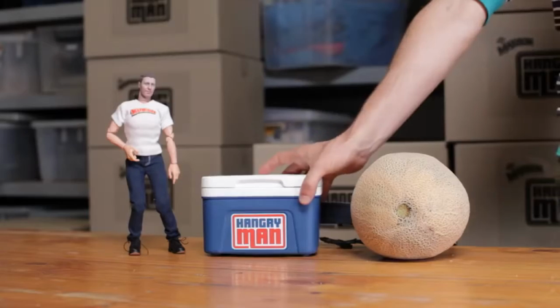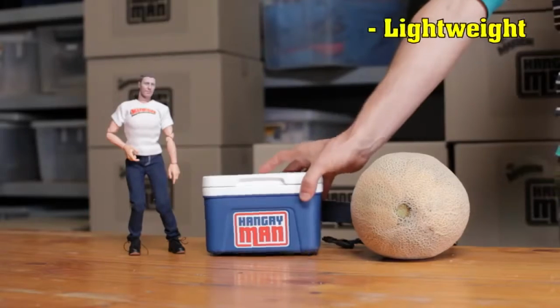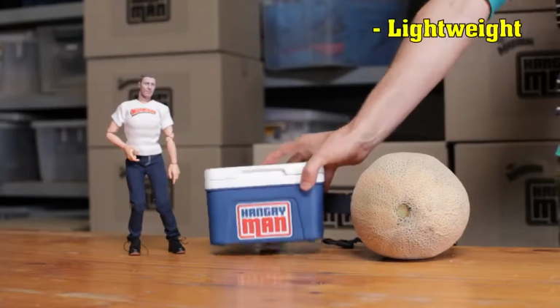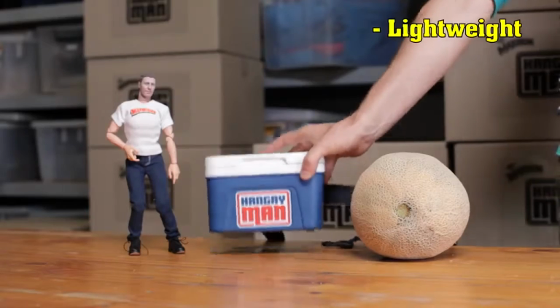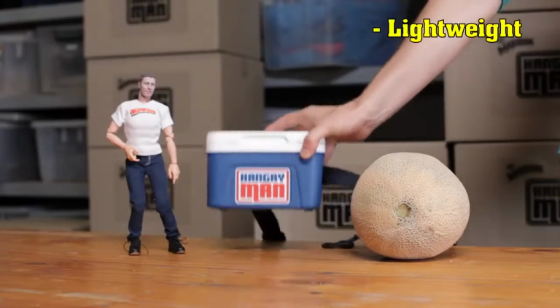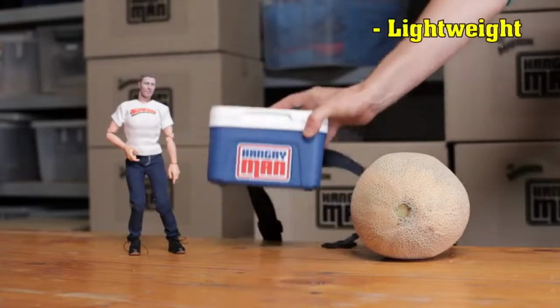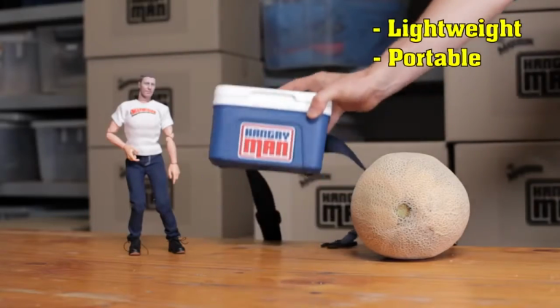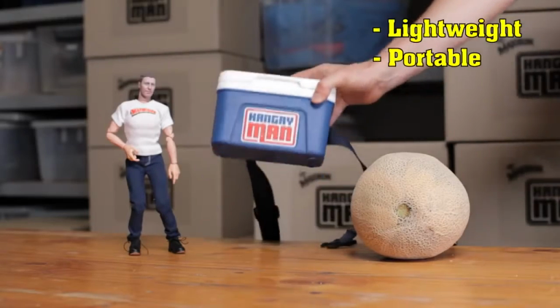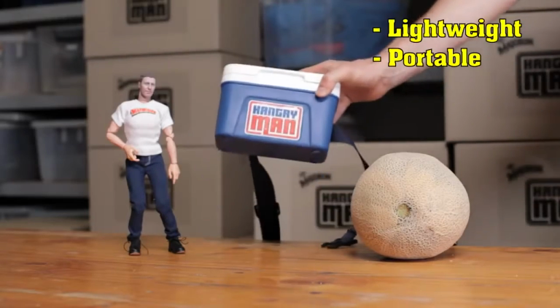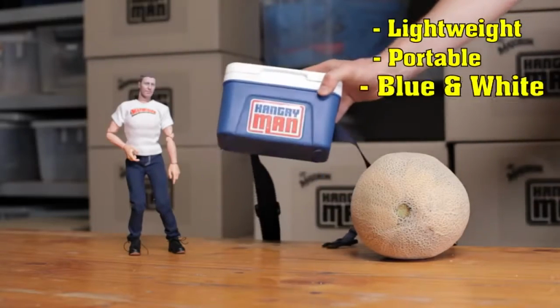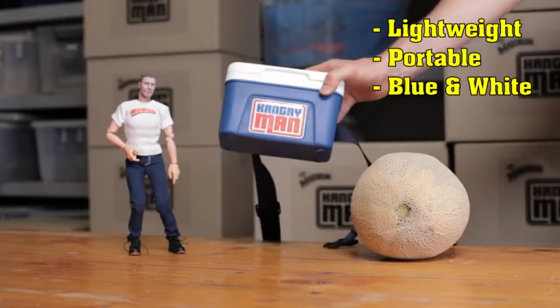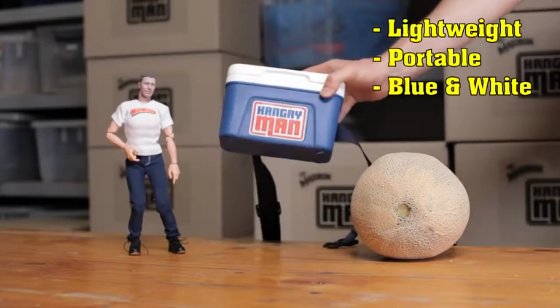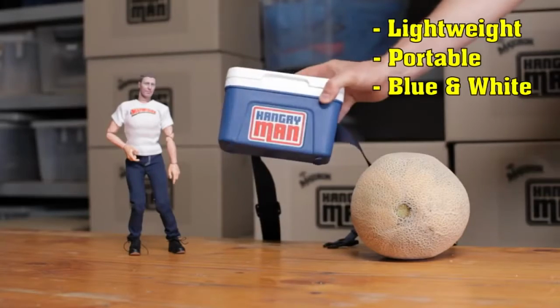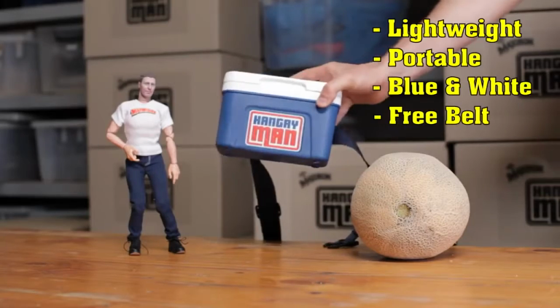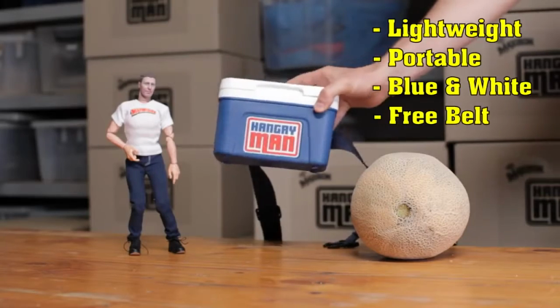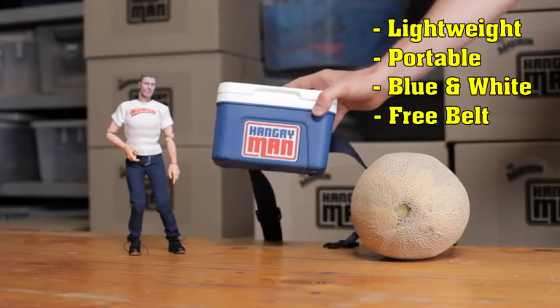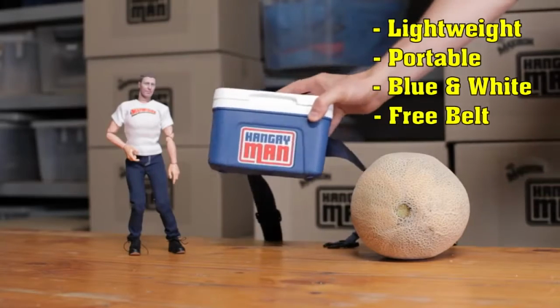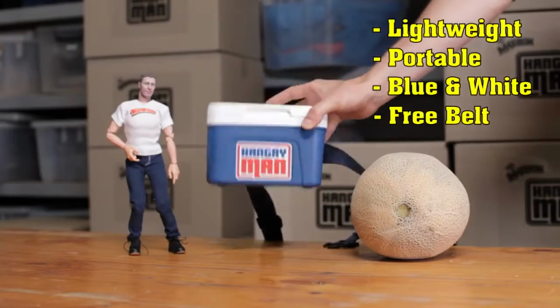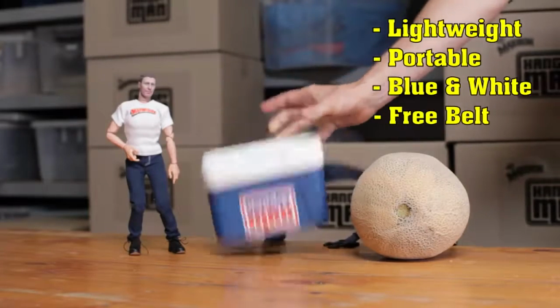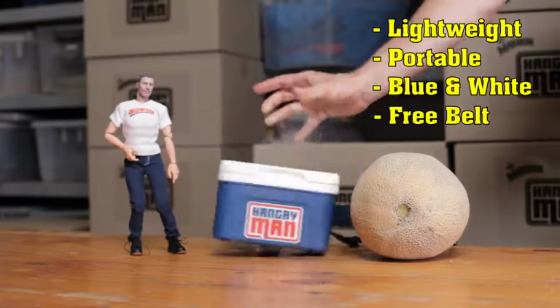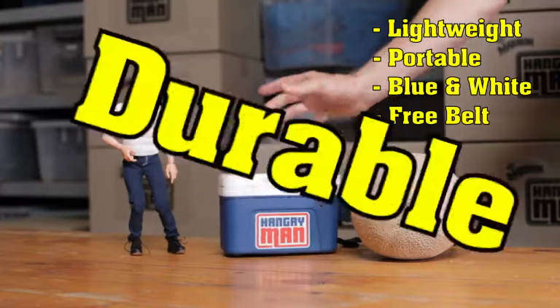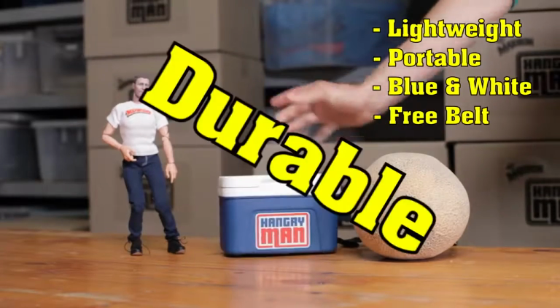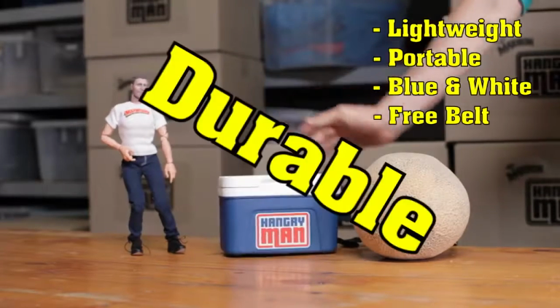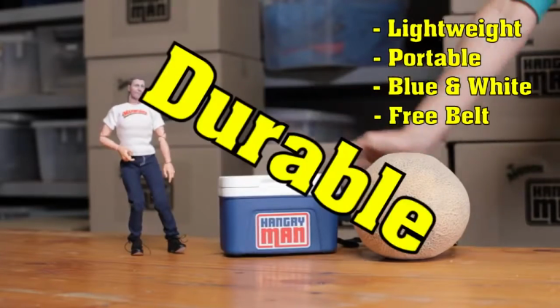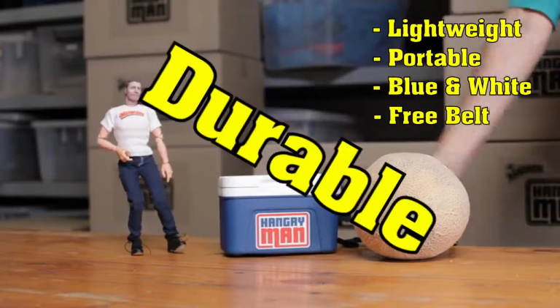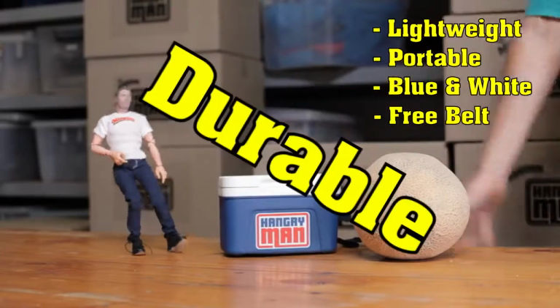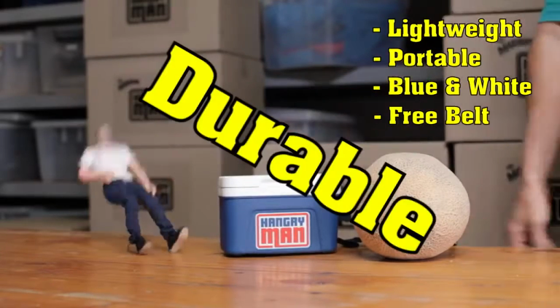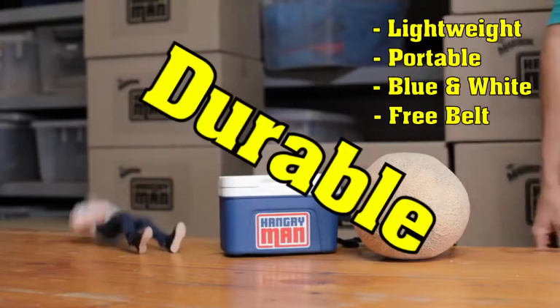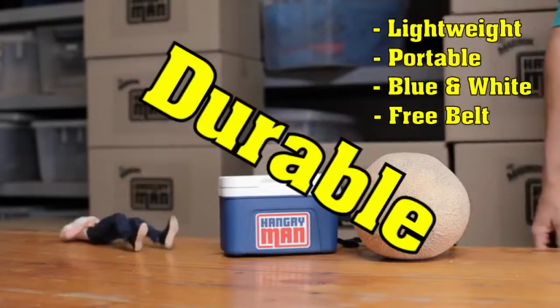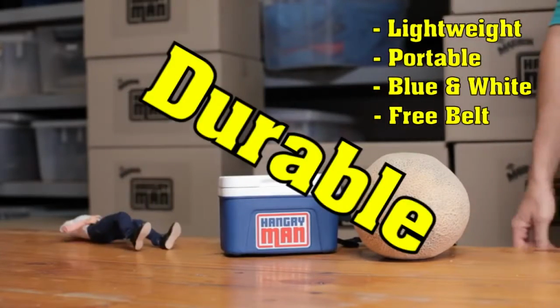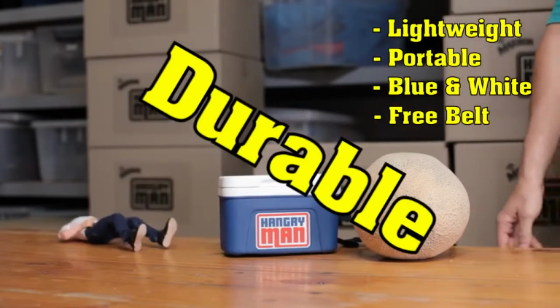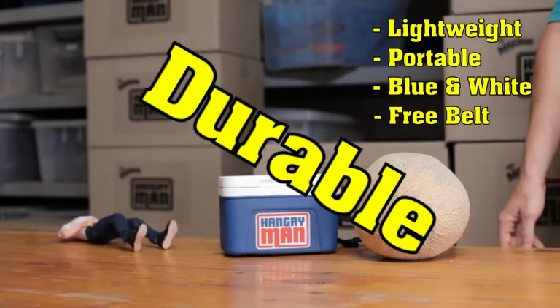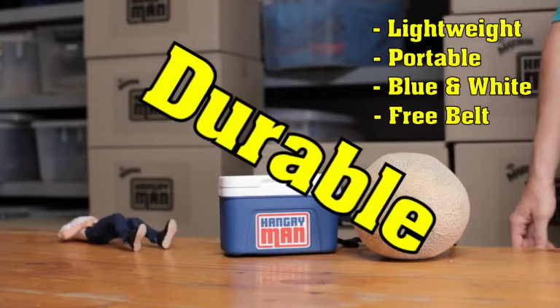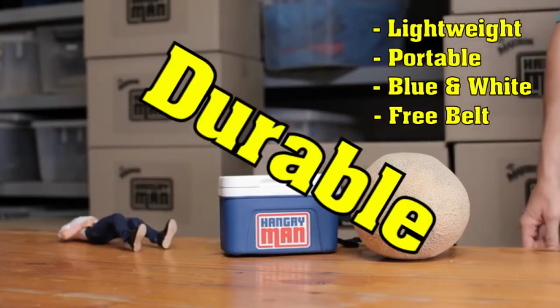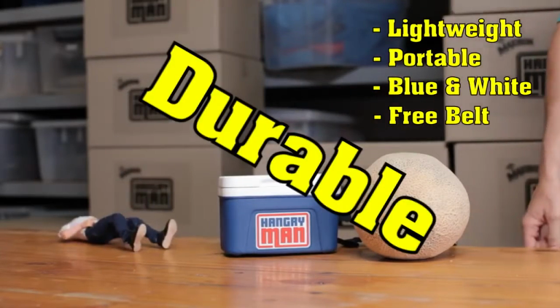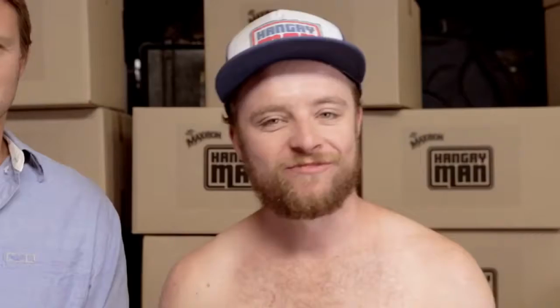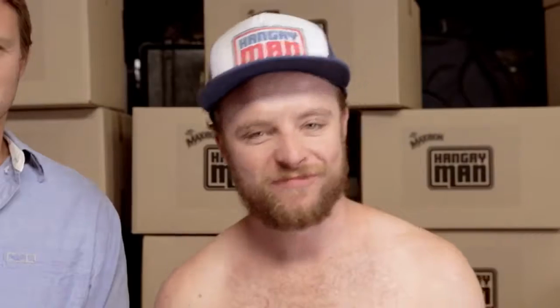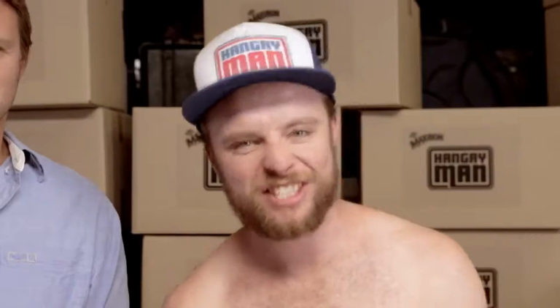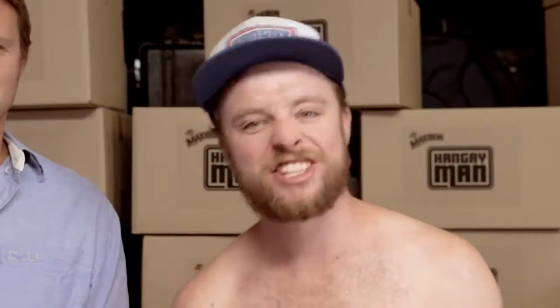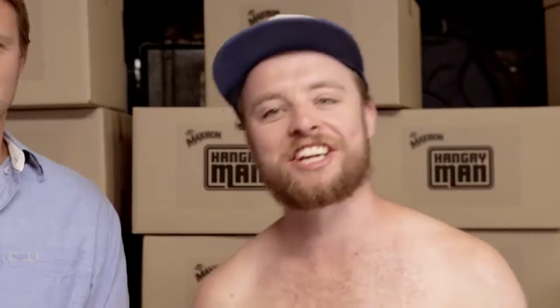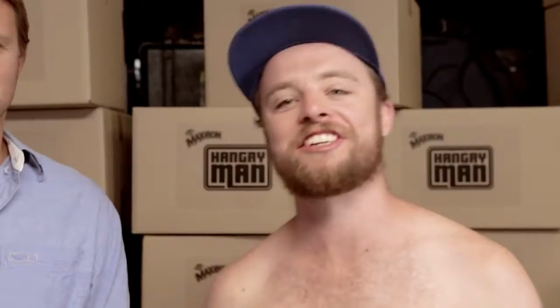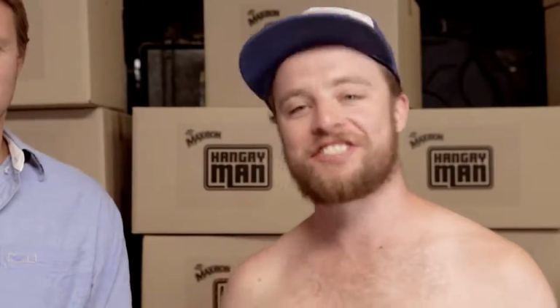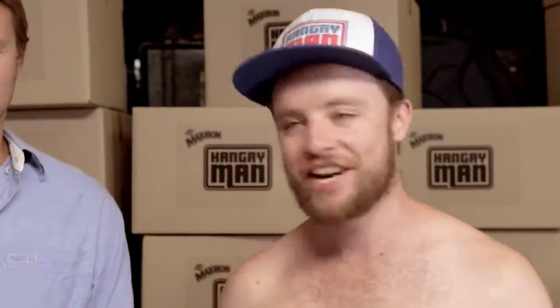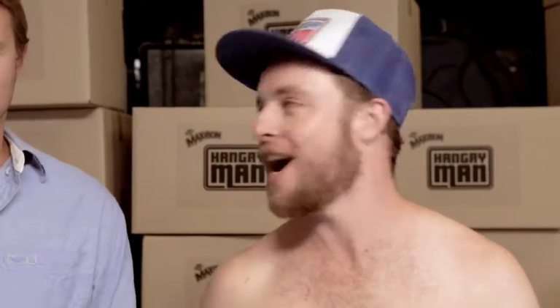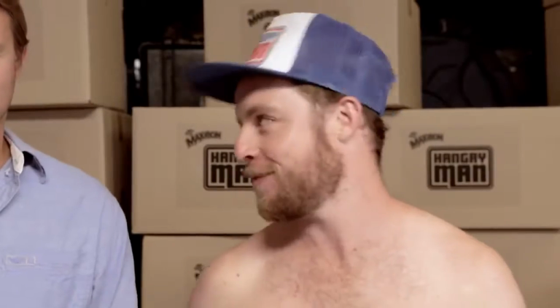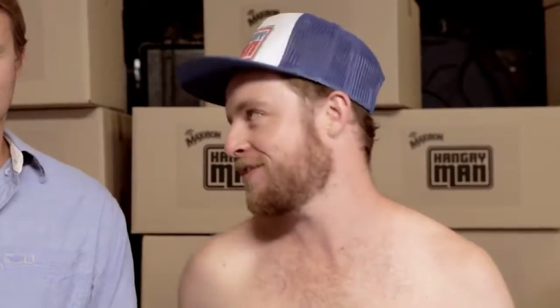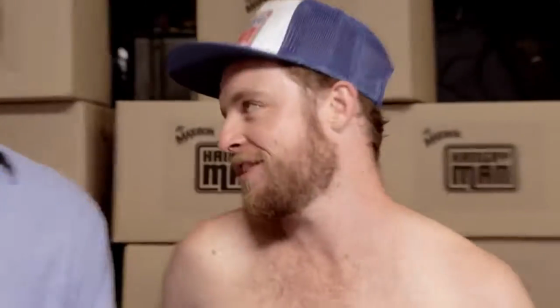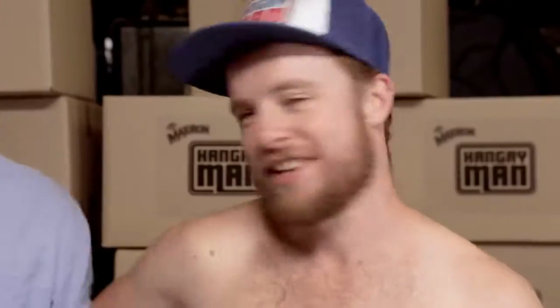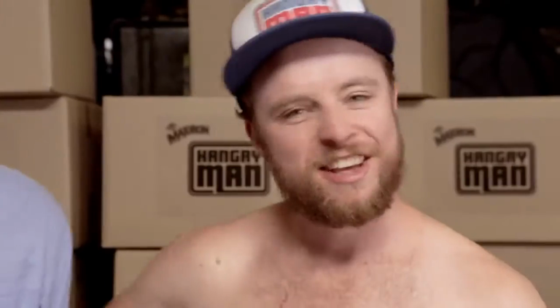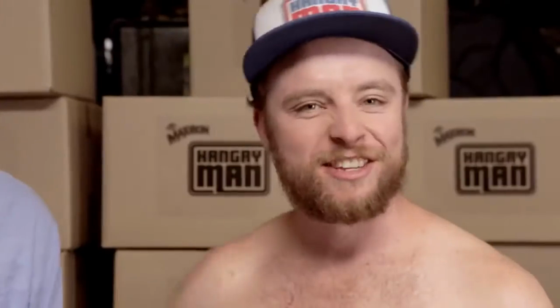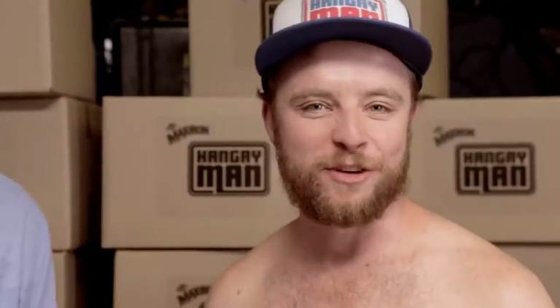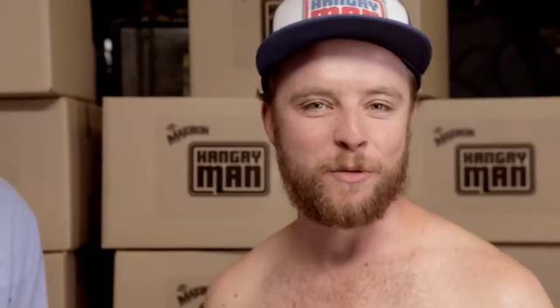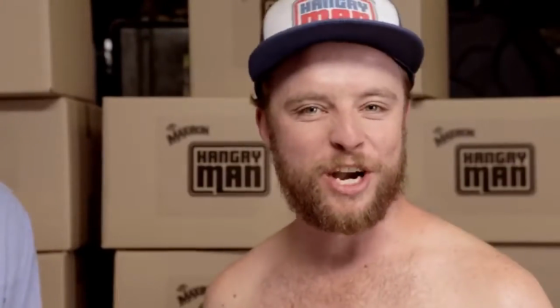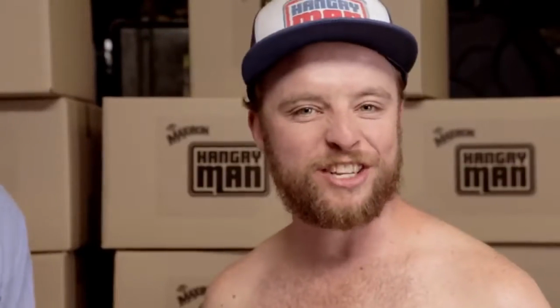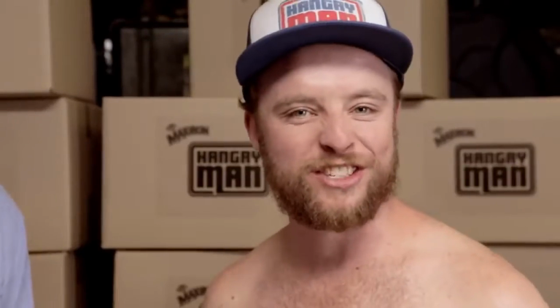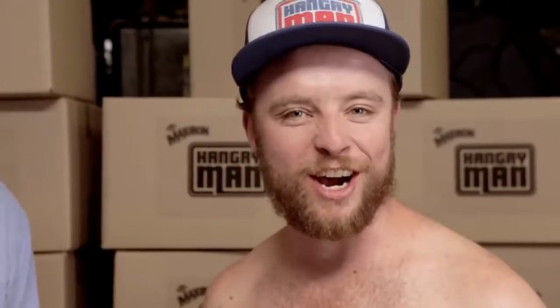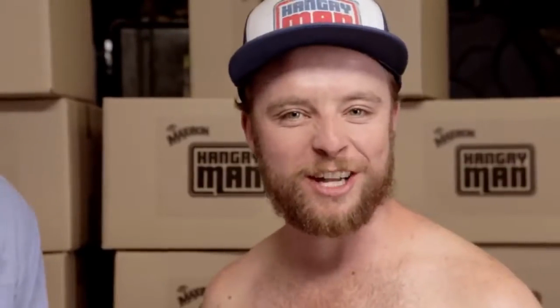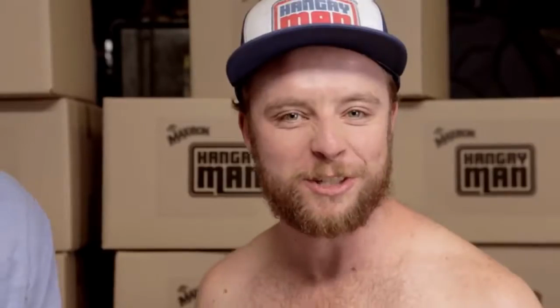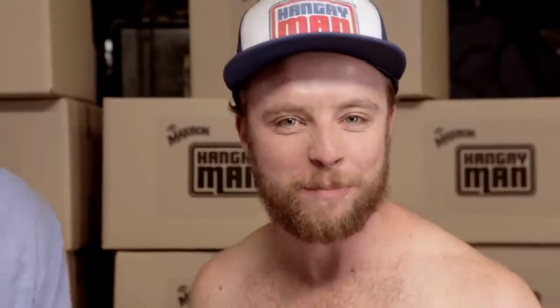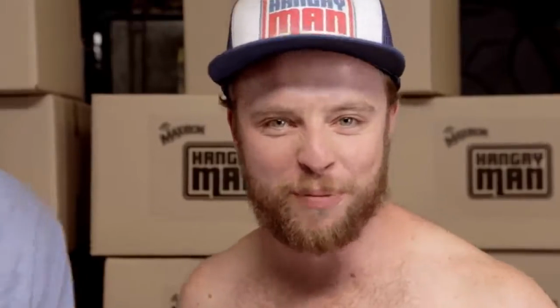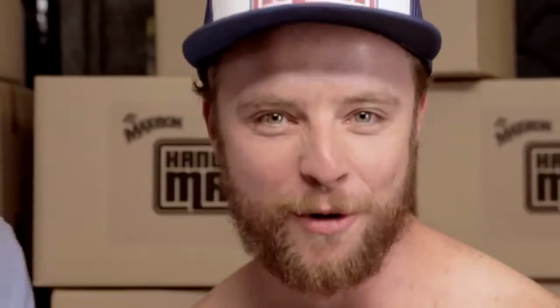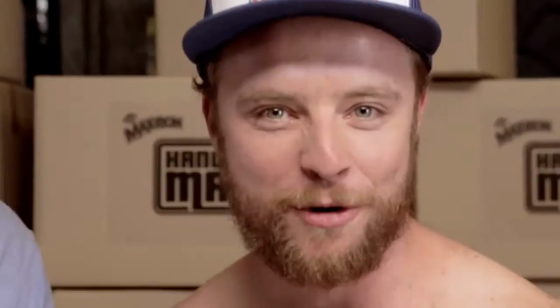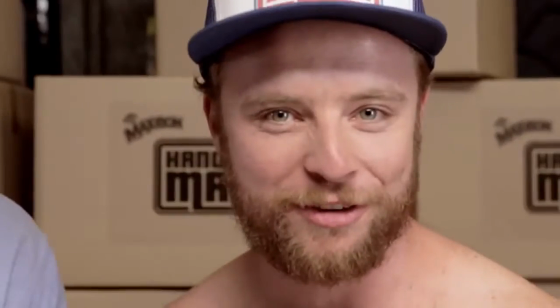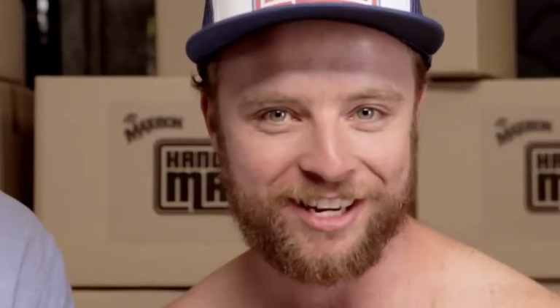Lightweight. Blue and white. Durable. Yep, this thing is tough — so we decided to prove it.